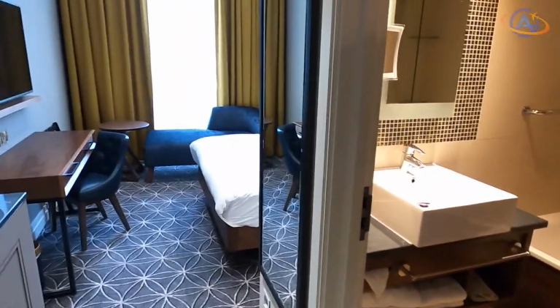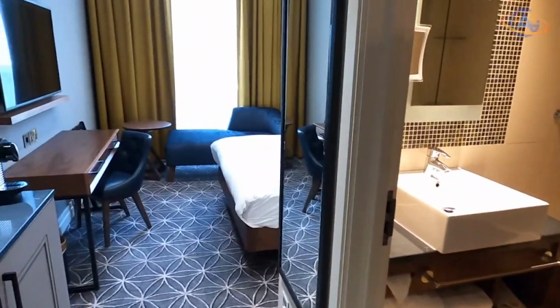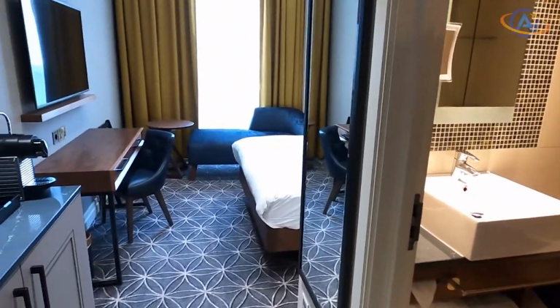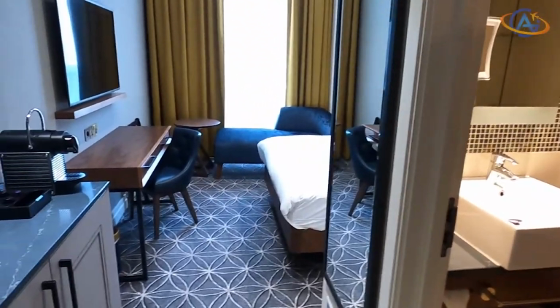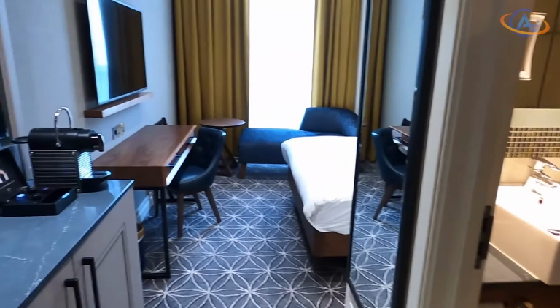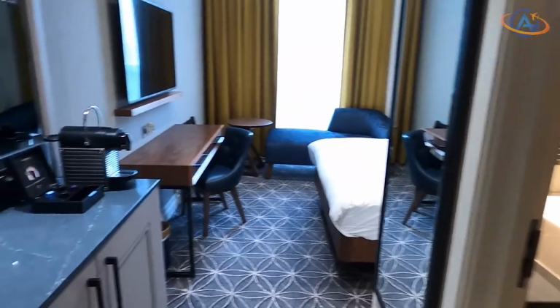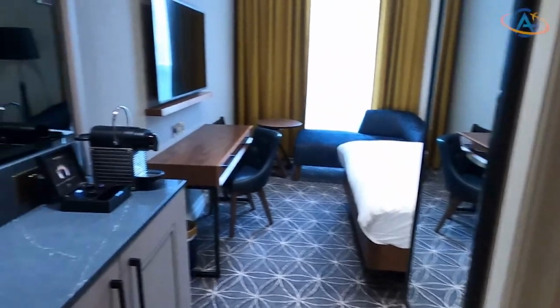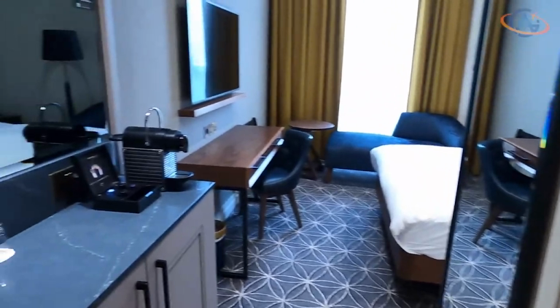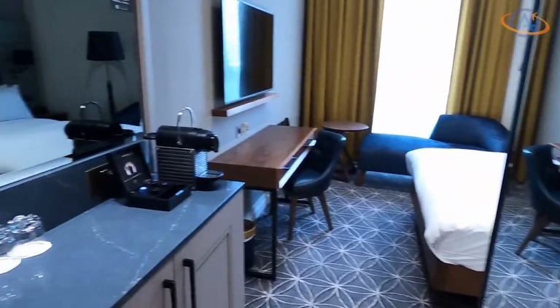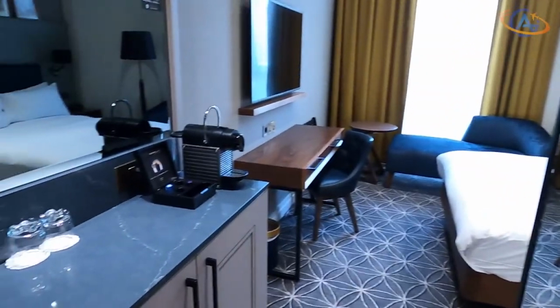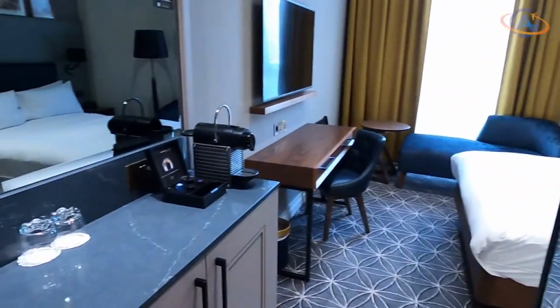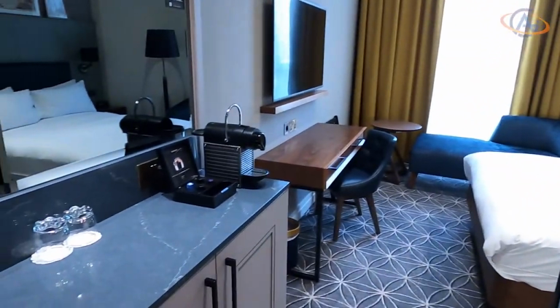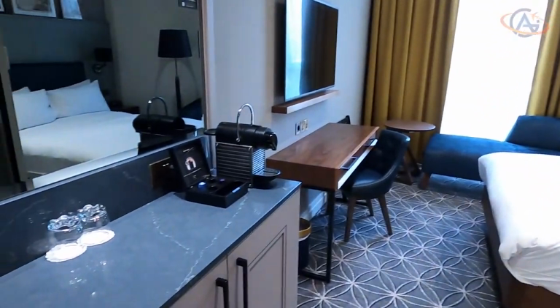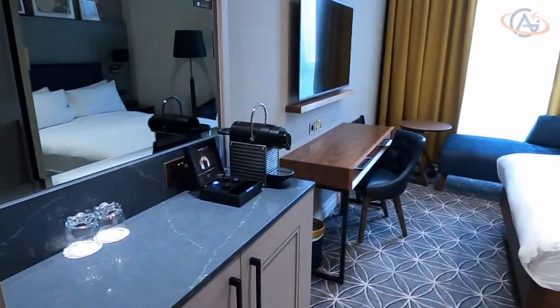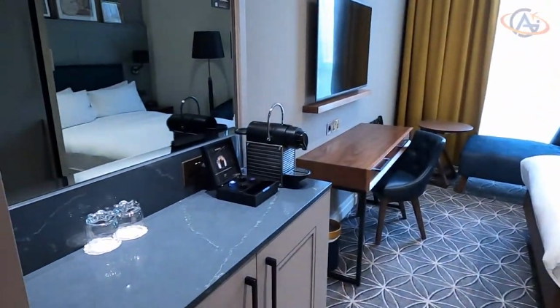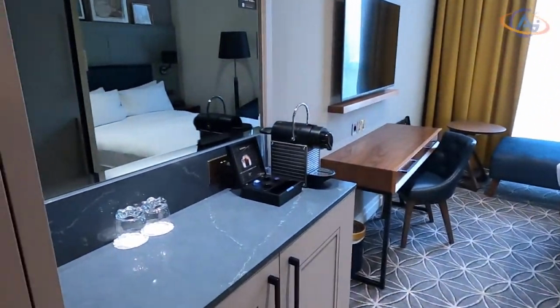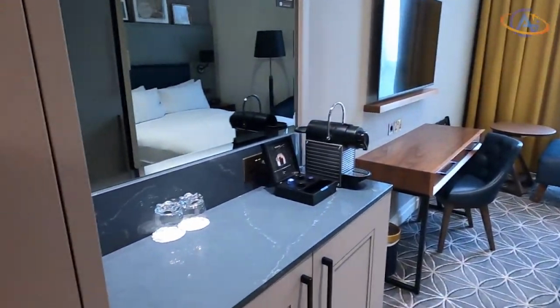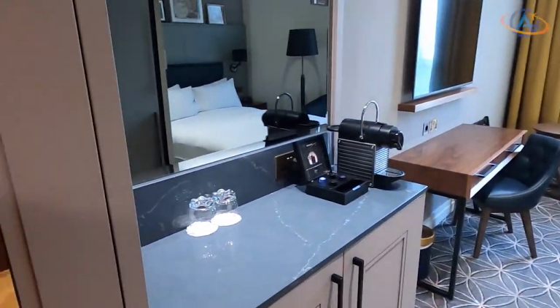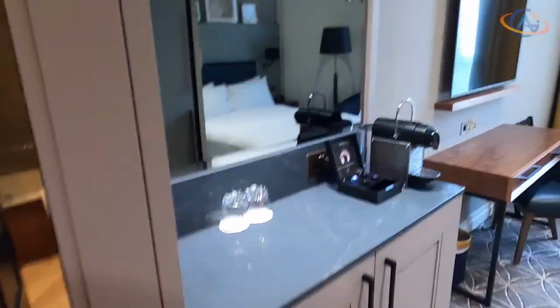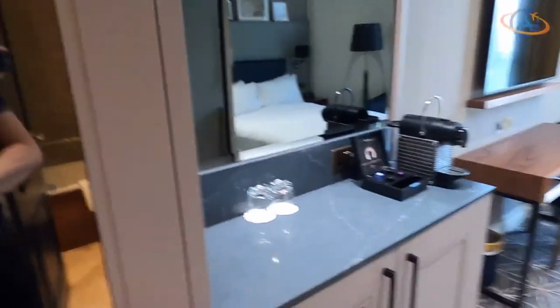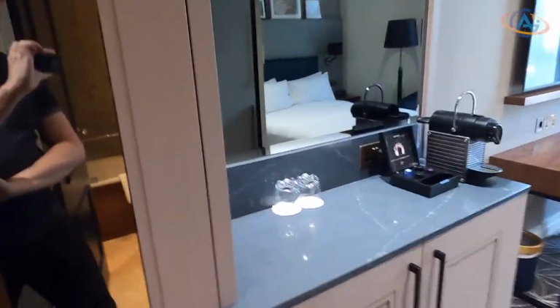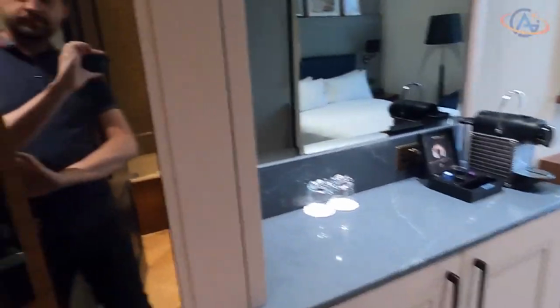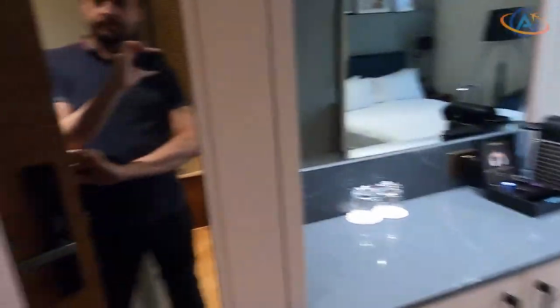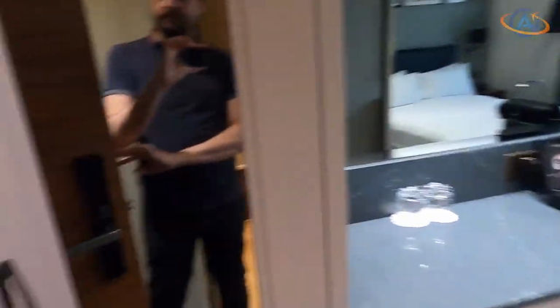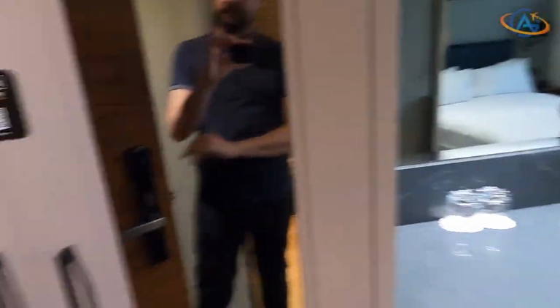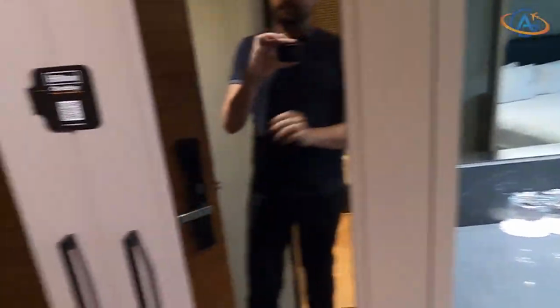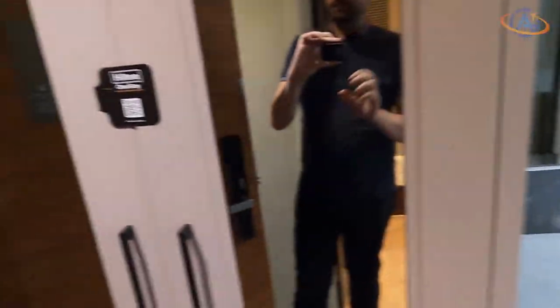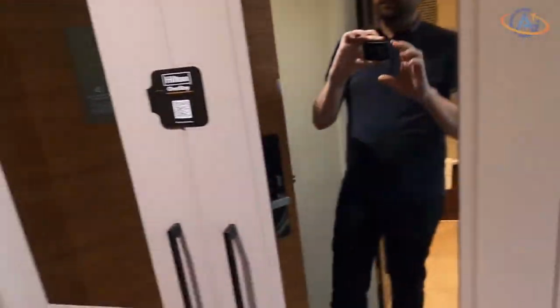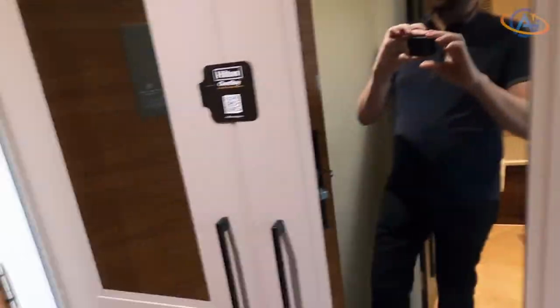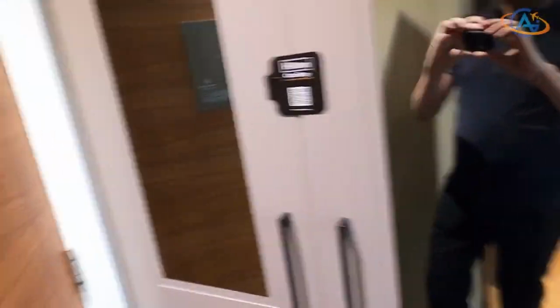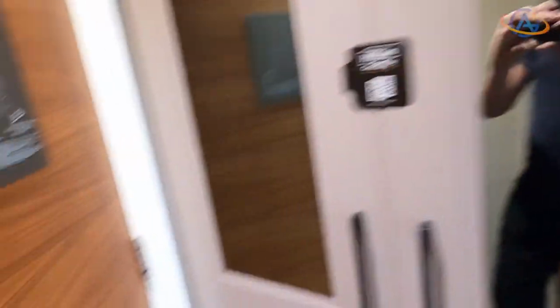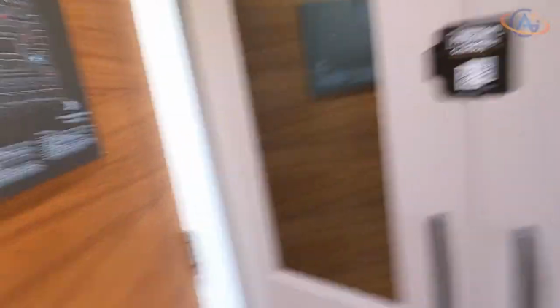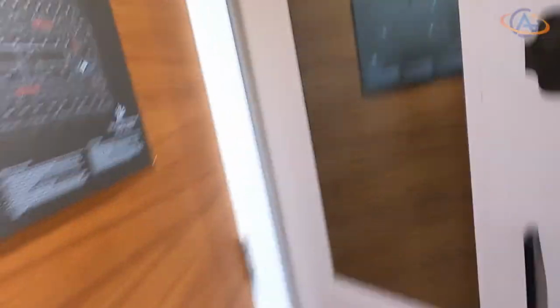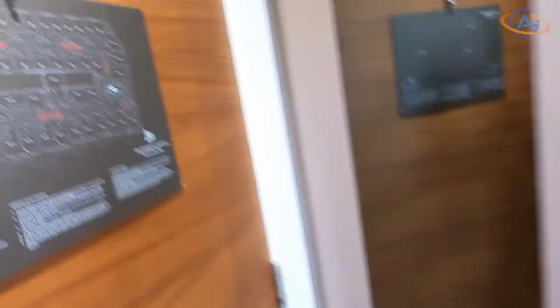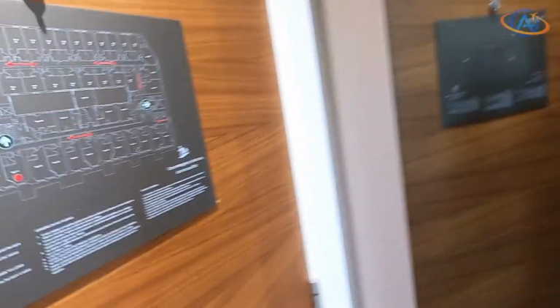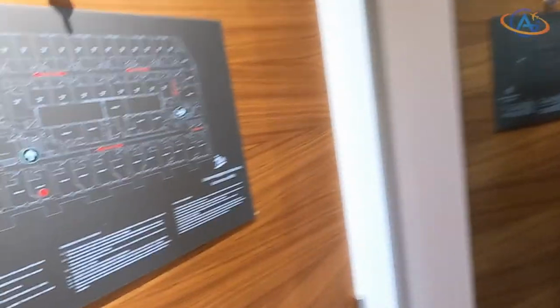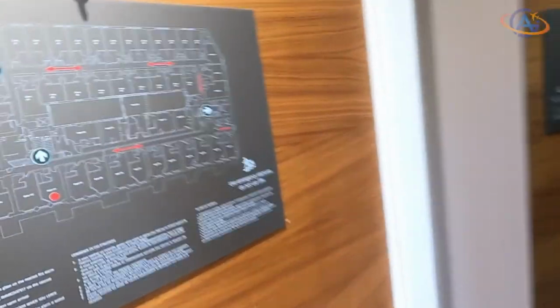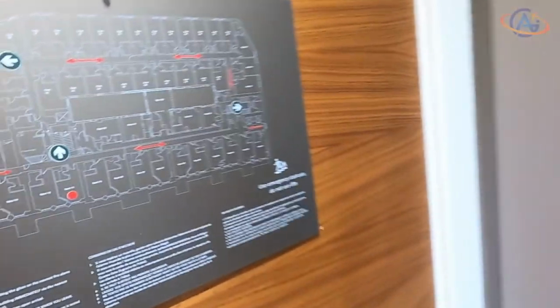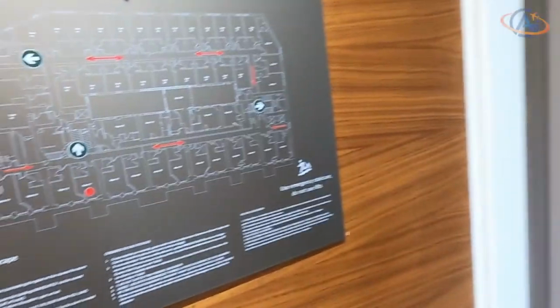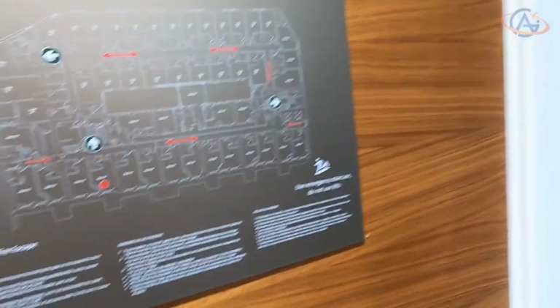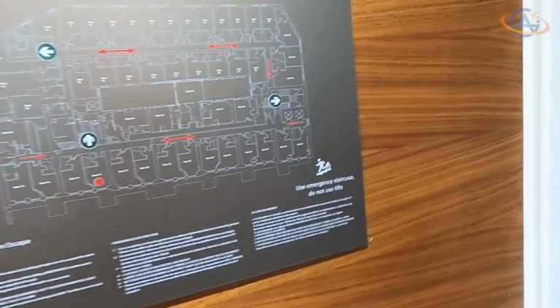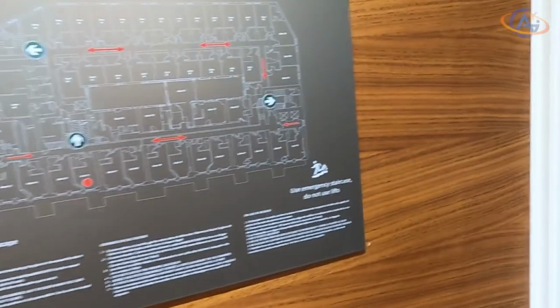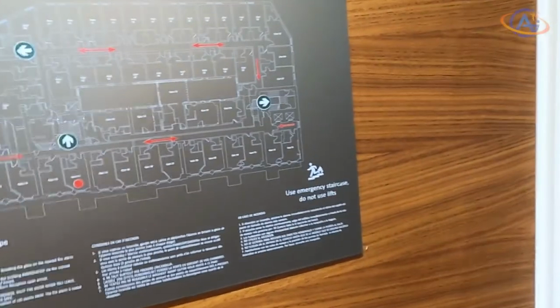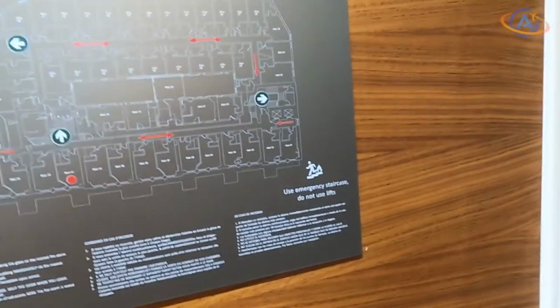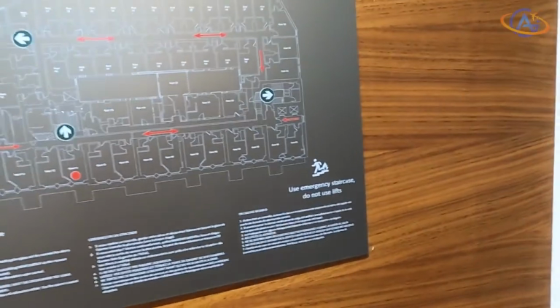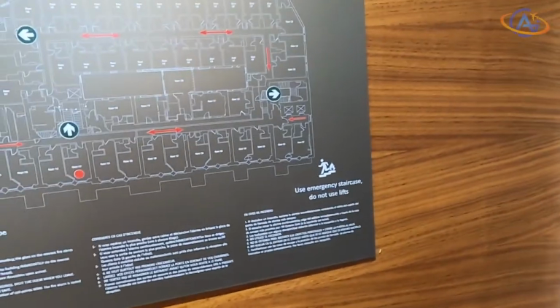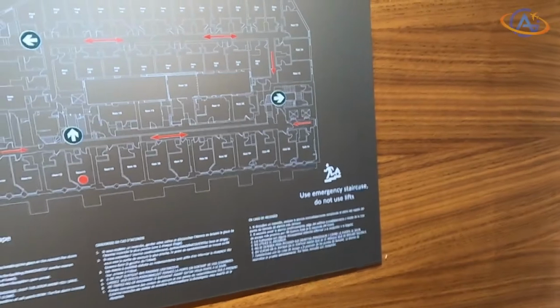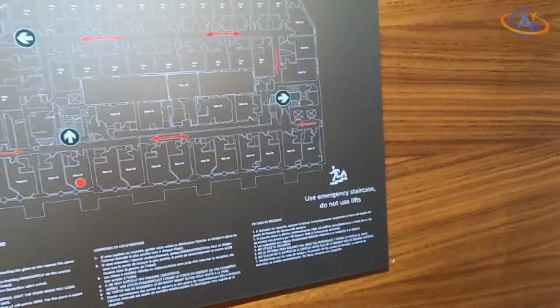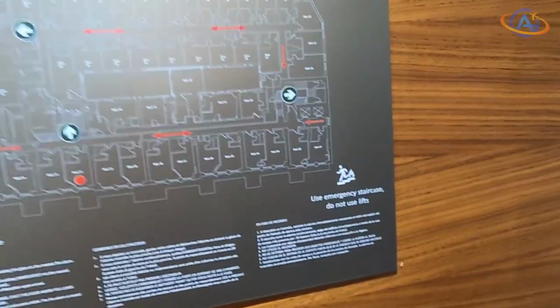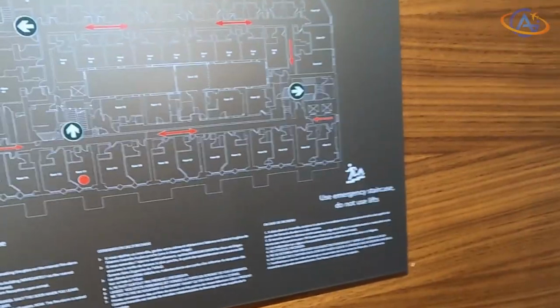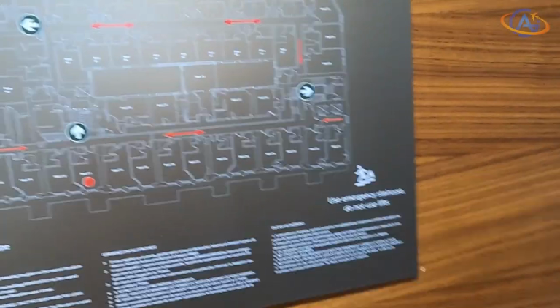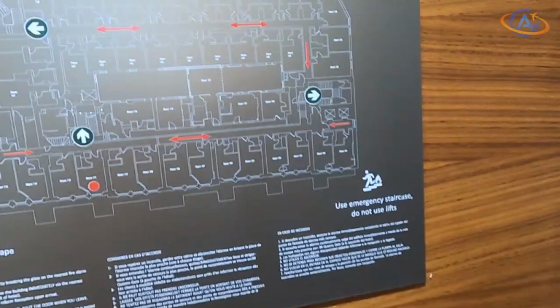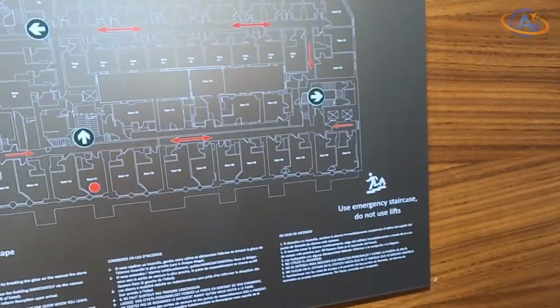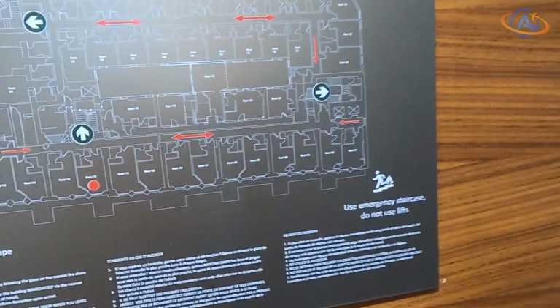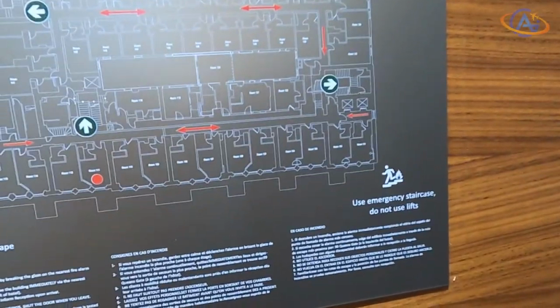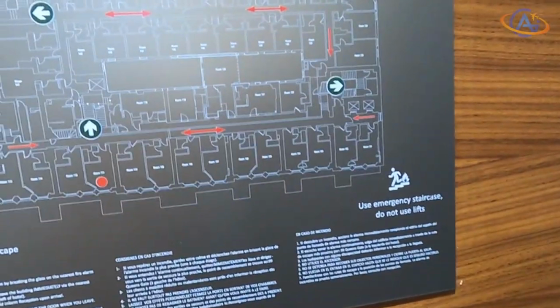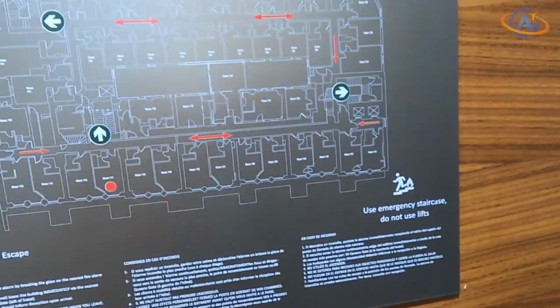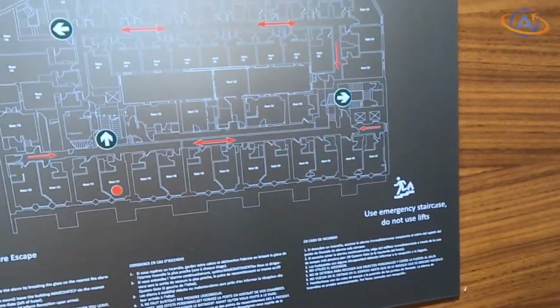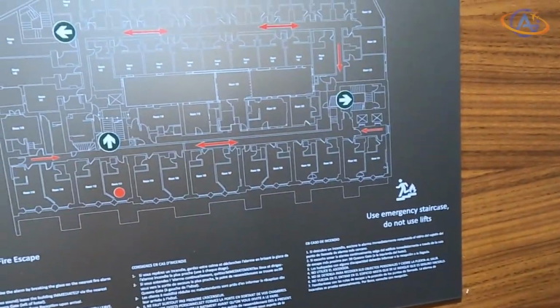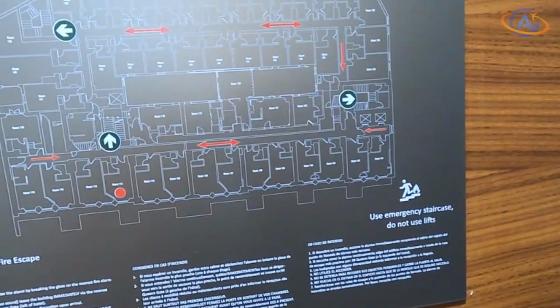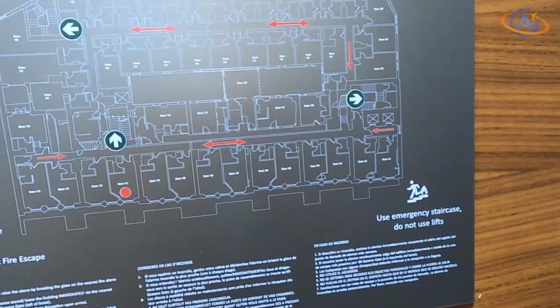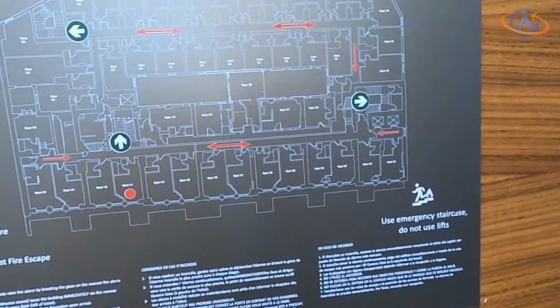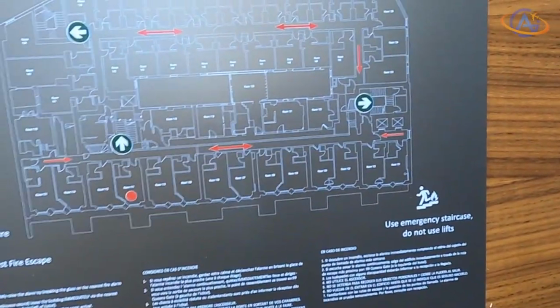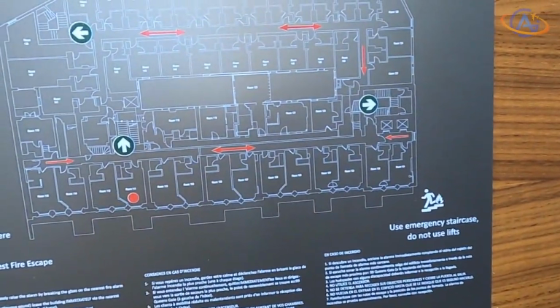As you can see on the floor plan, only on this floor there are numerous rooms that differ in size and shape.